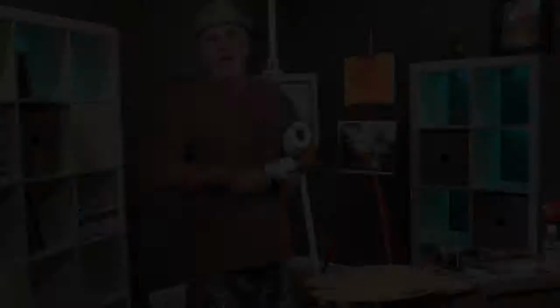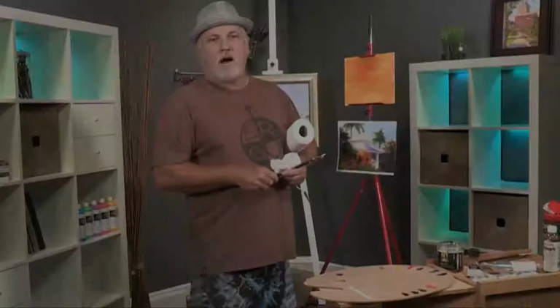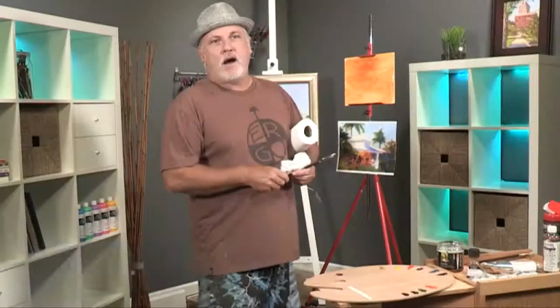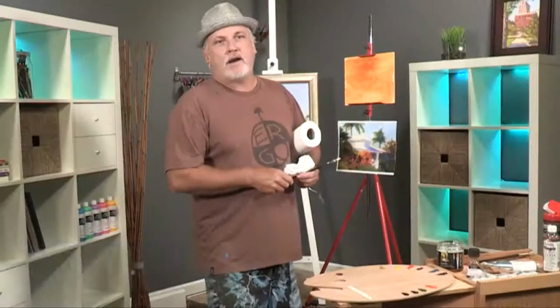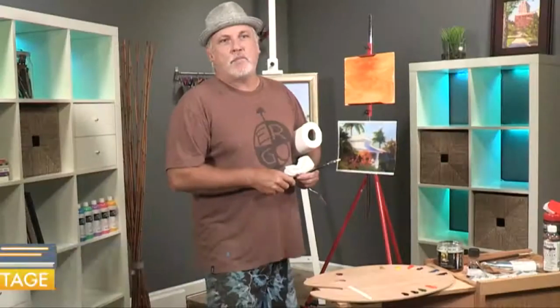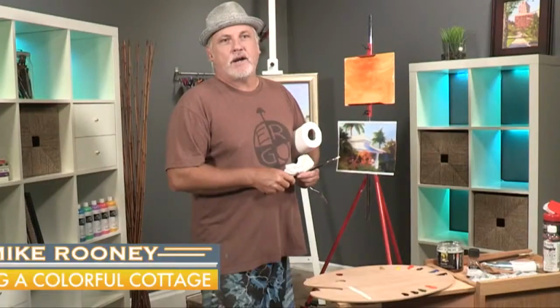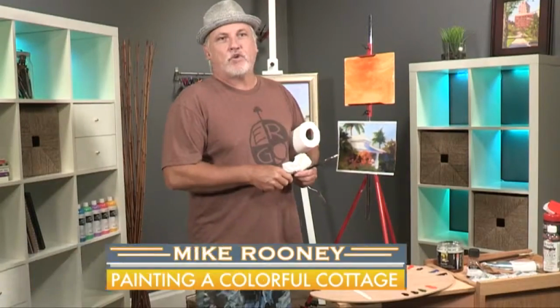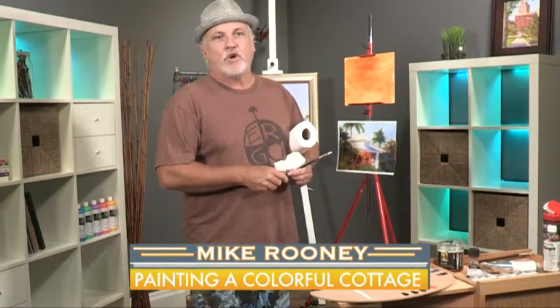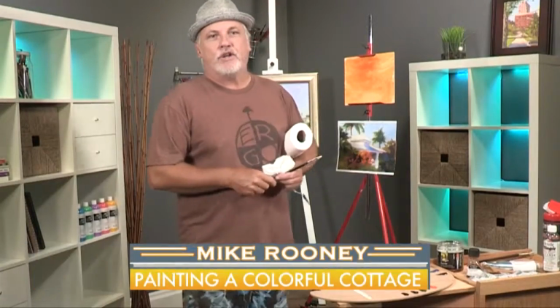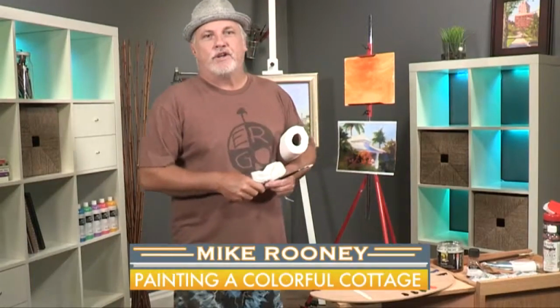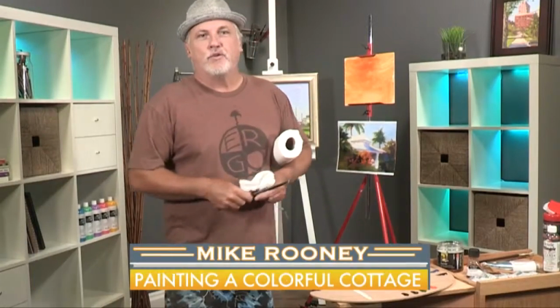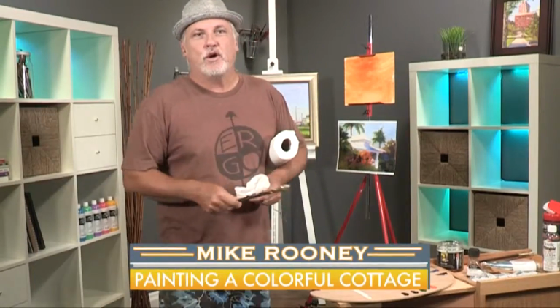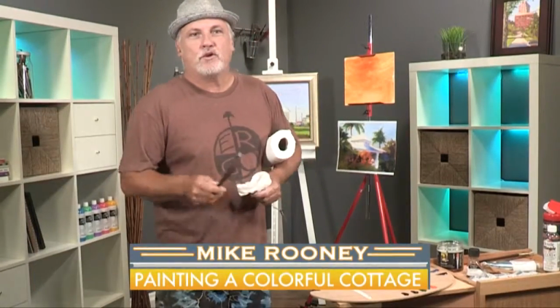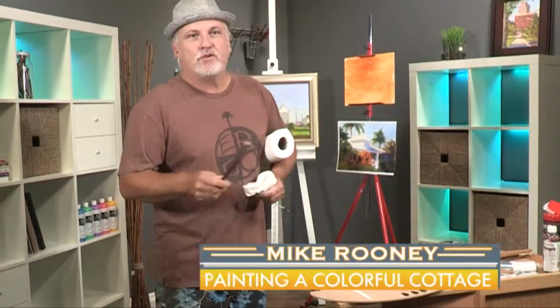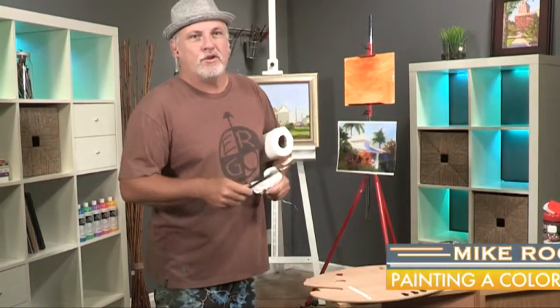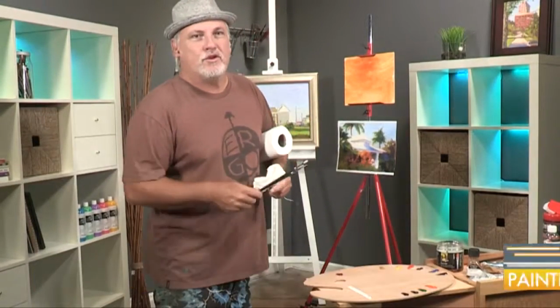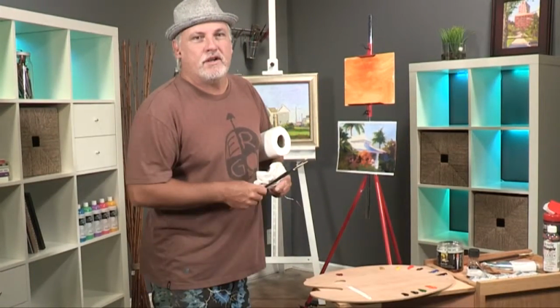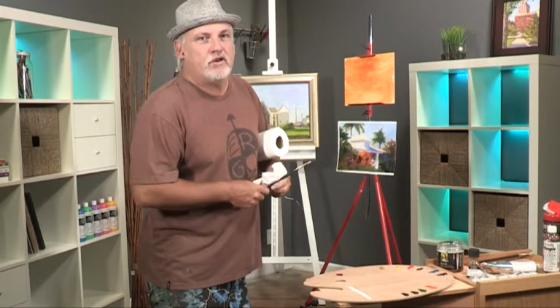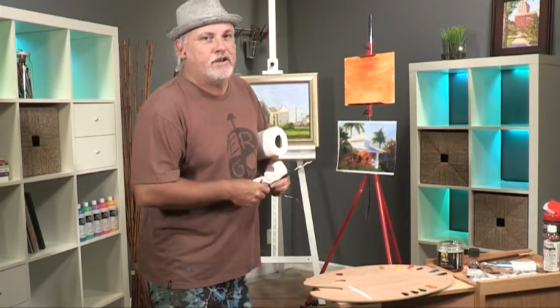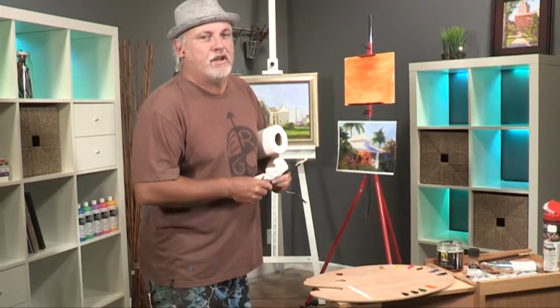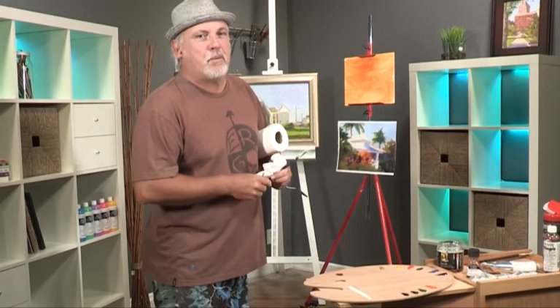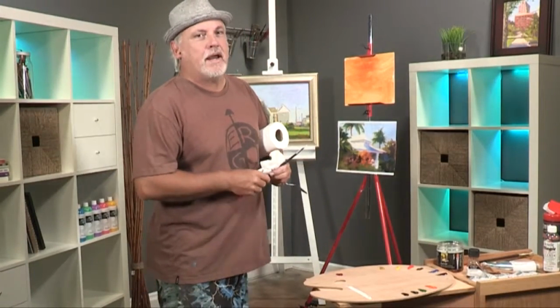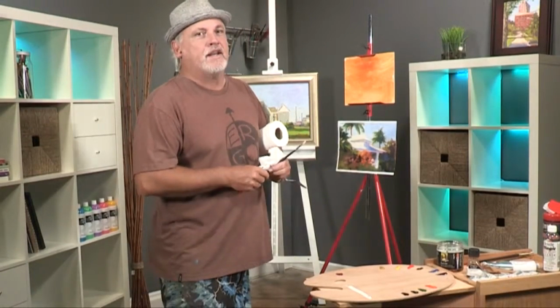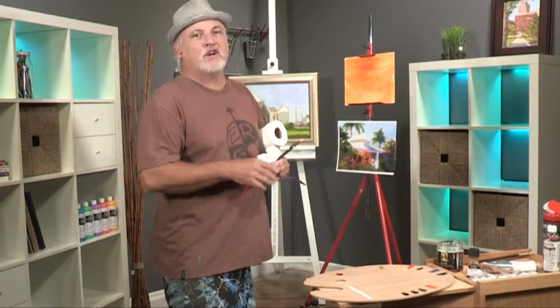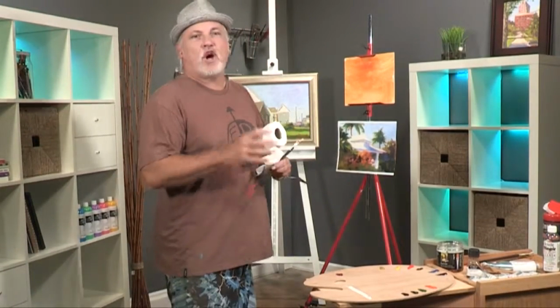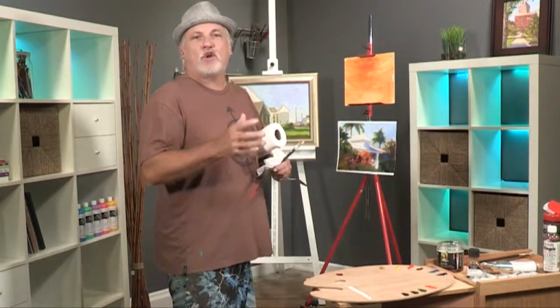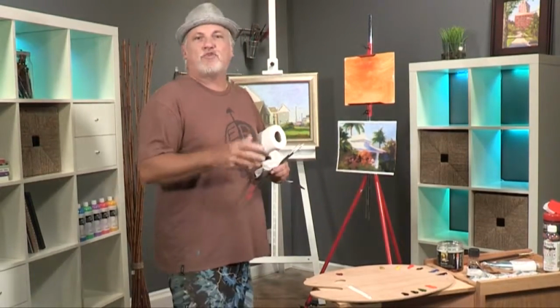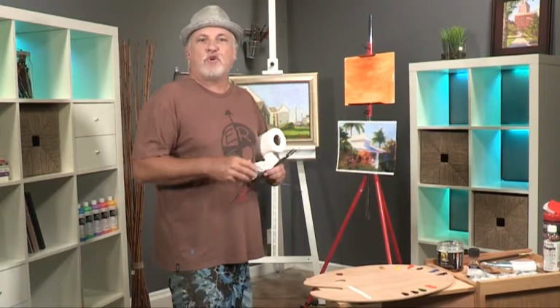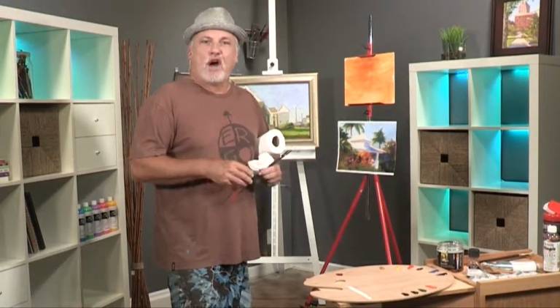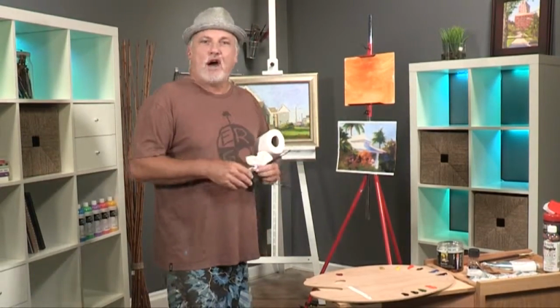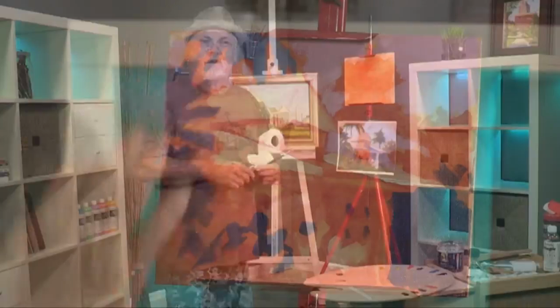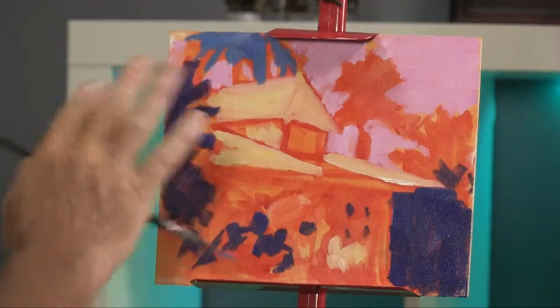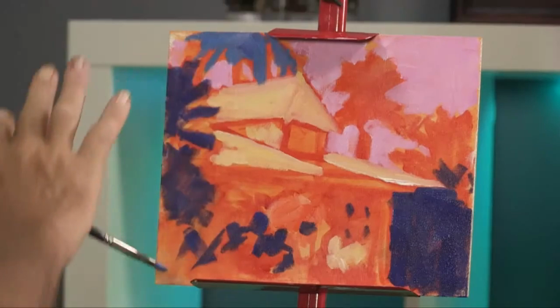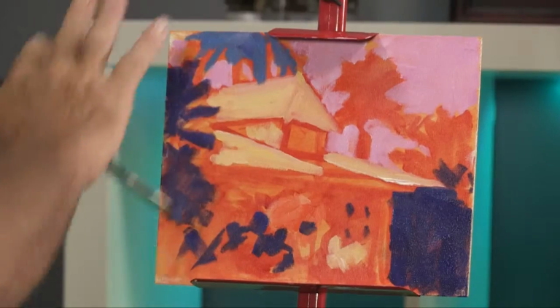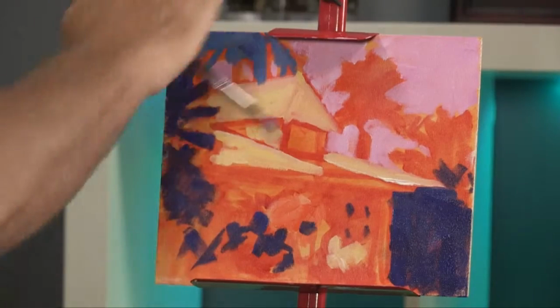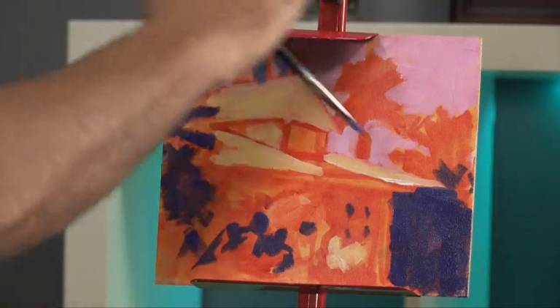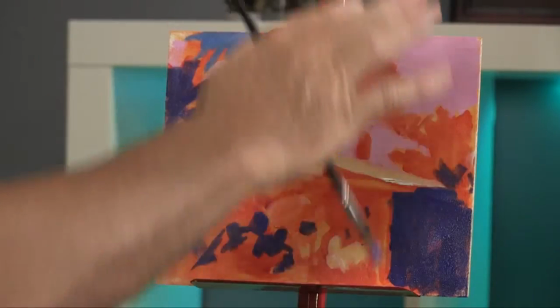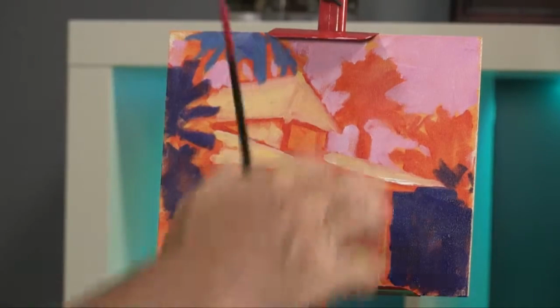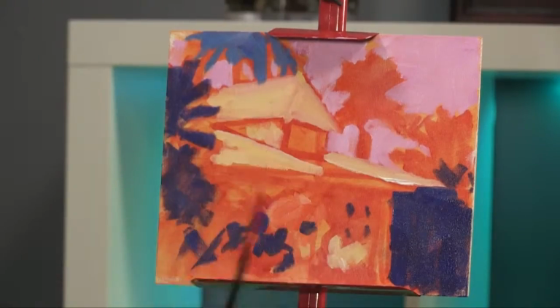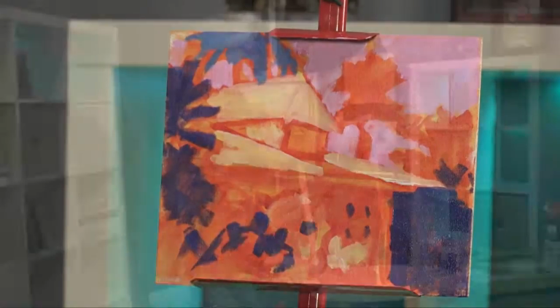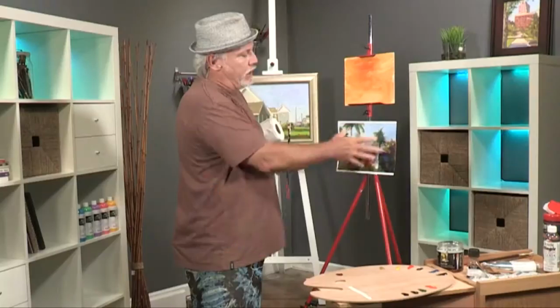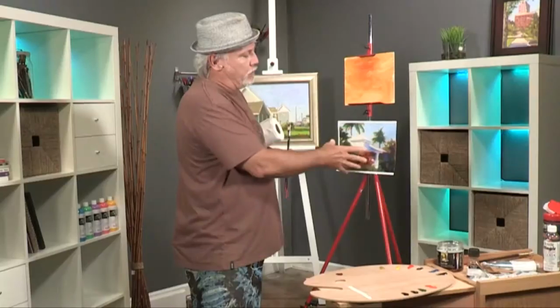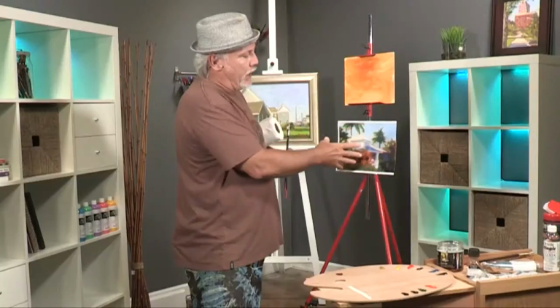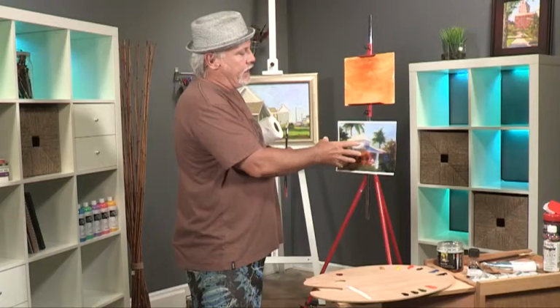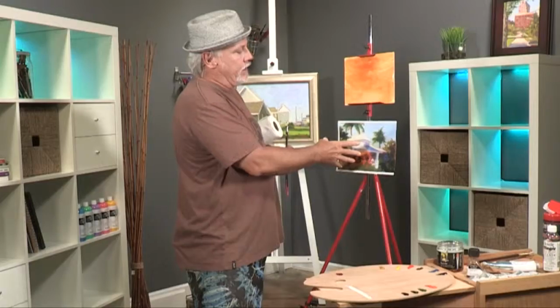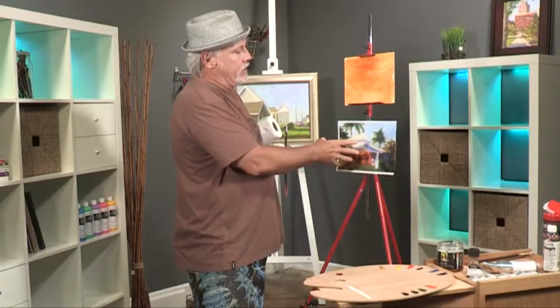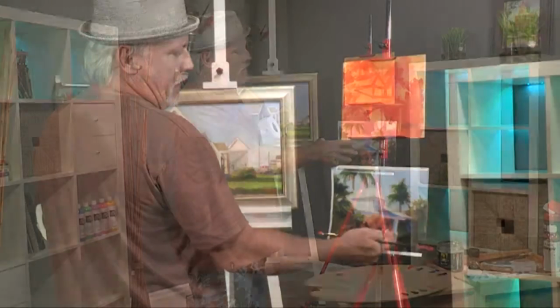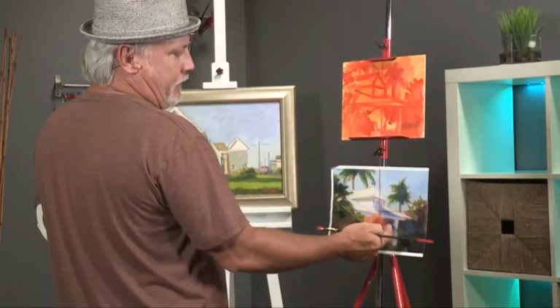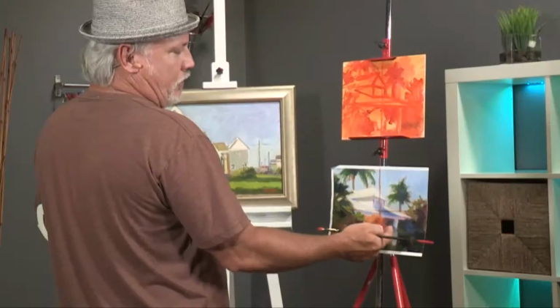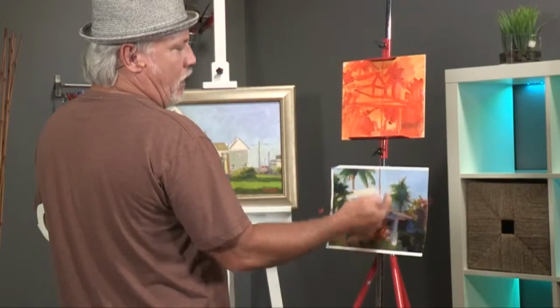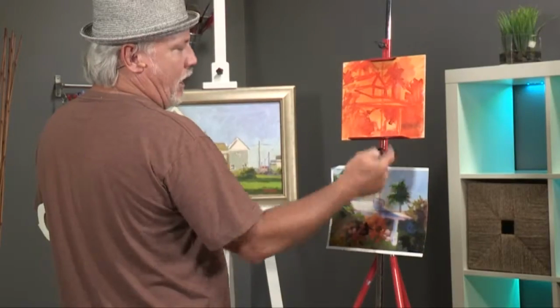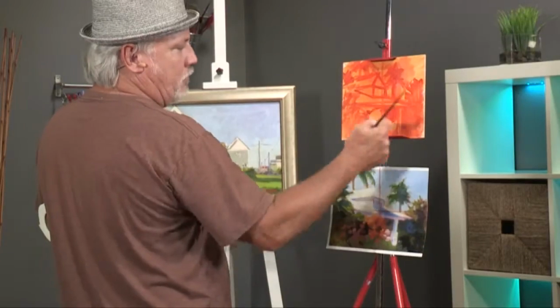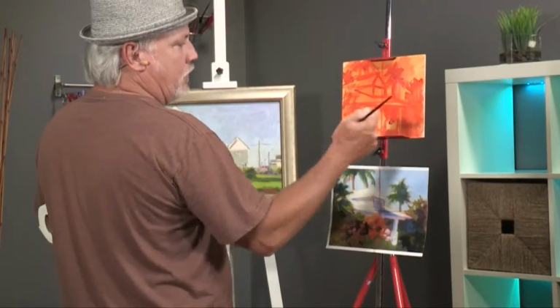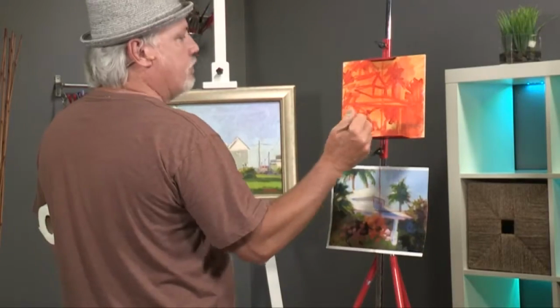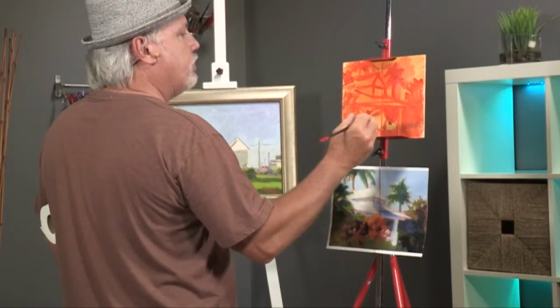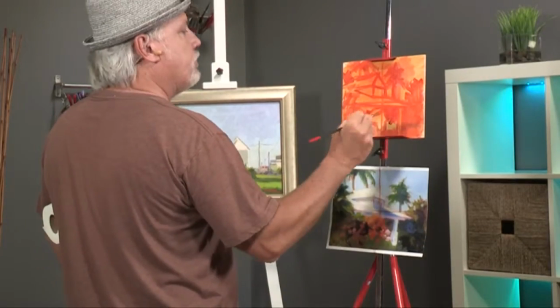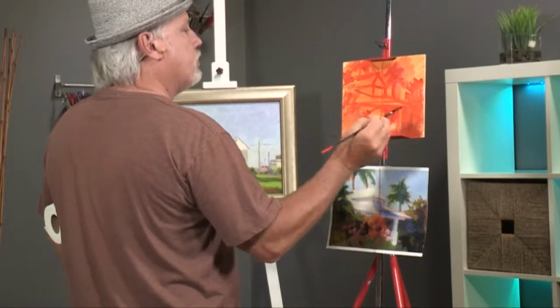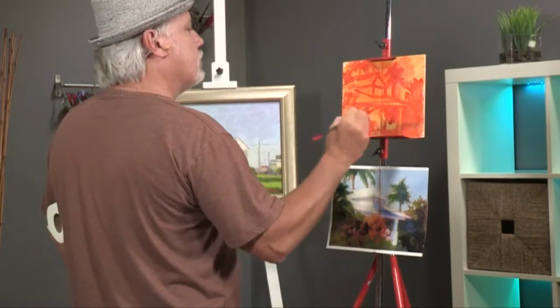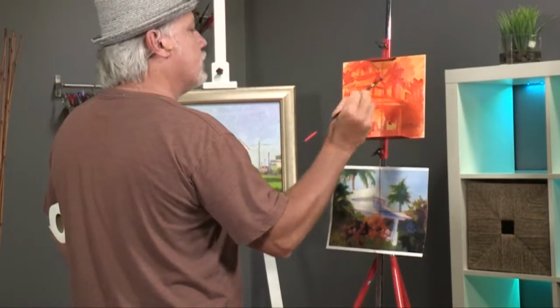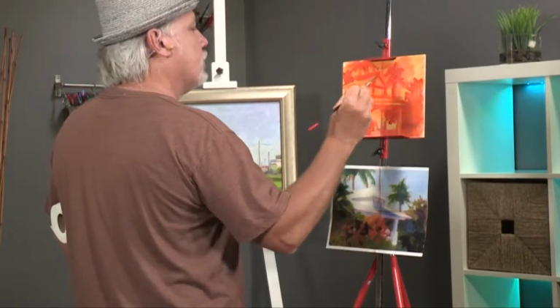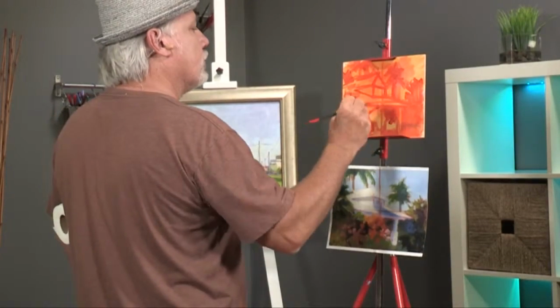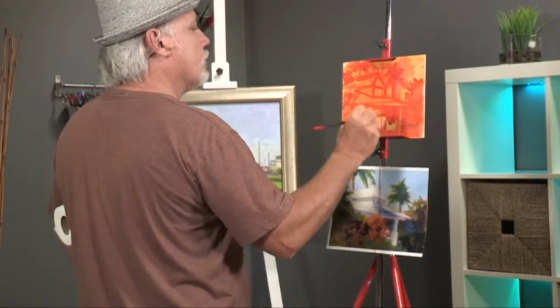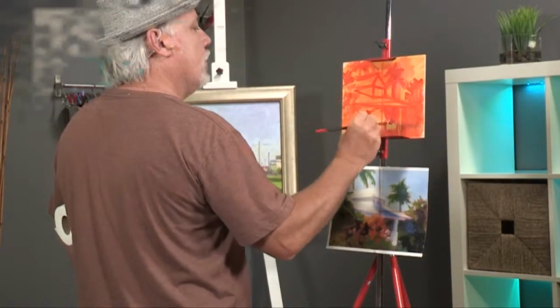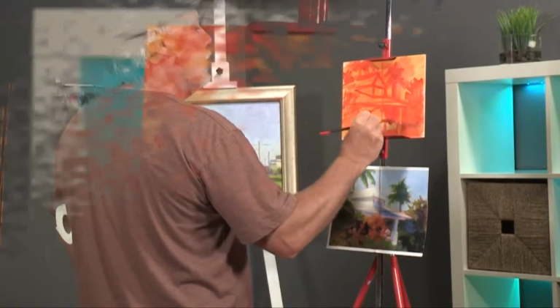Hi, I'm Mike Rooney. Welcome to the DVD, Painting a Colorful Cottage. We're going to paint a painting of this study that I did down in Key West.